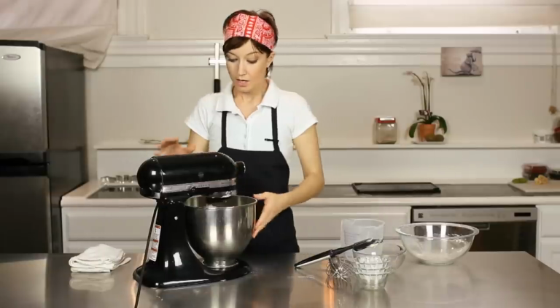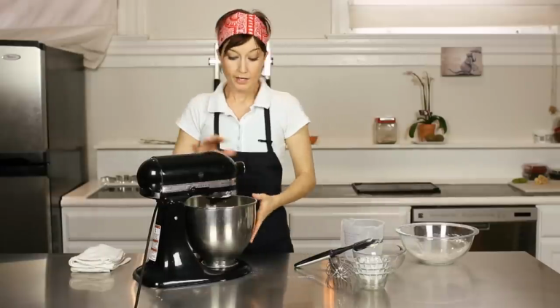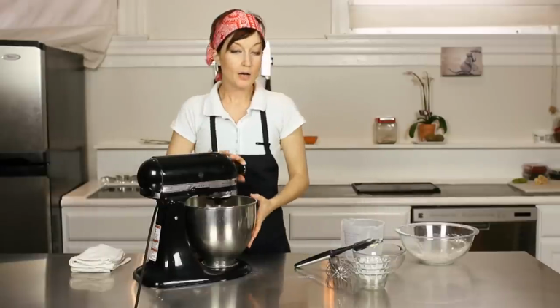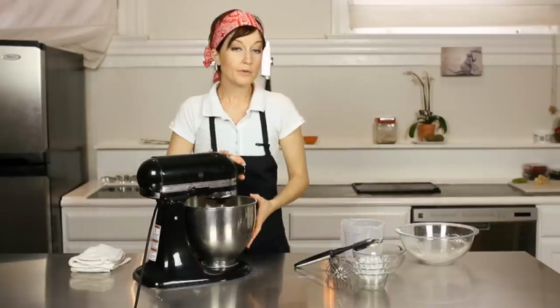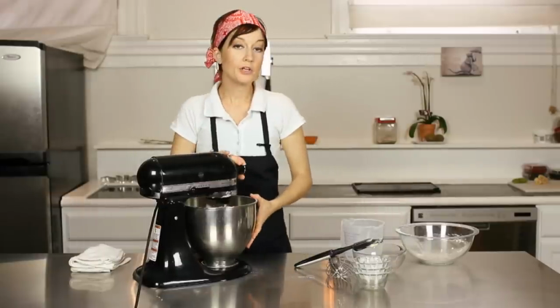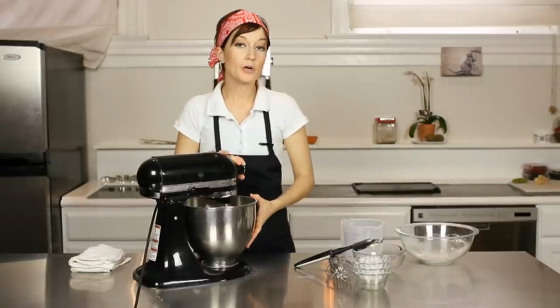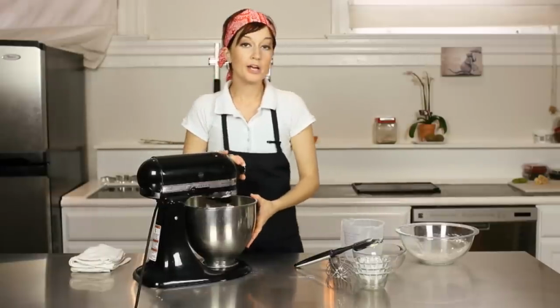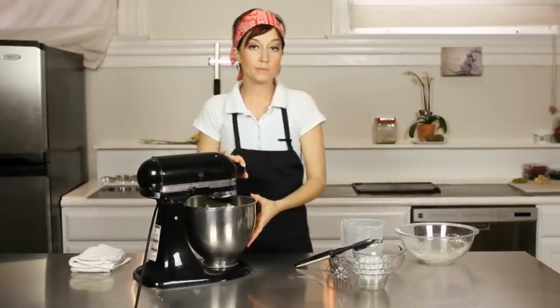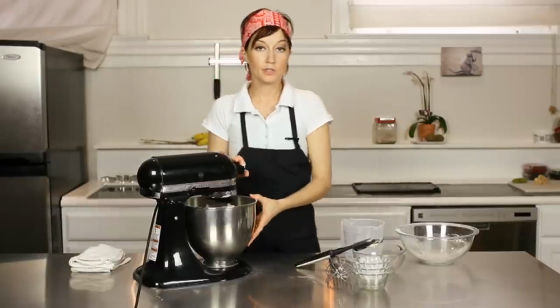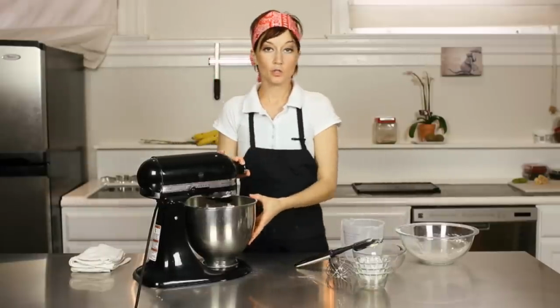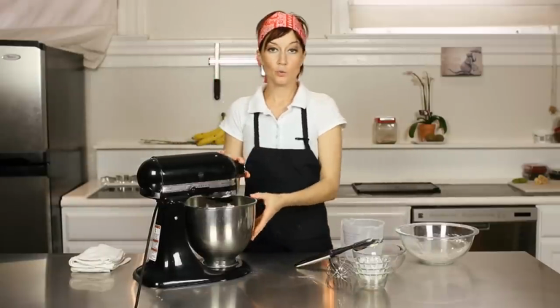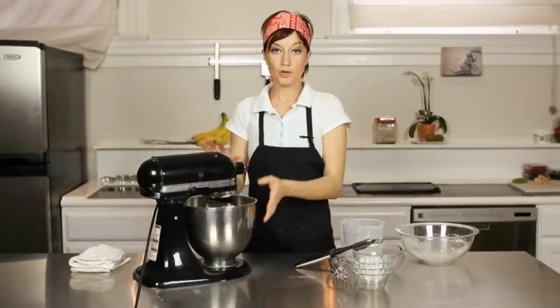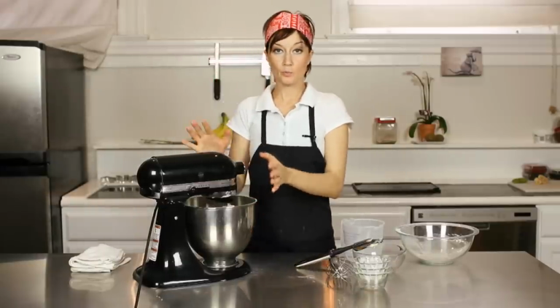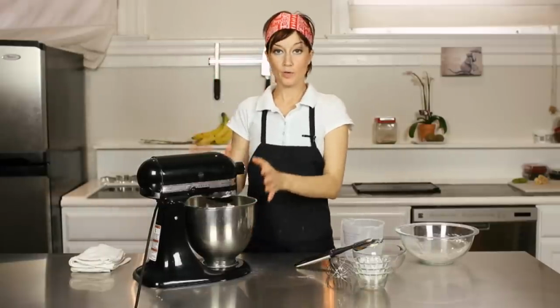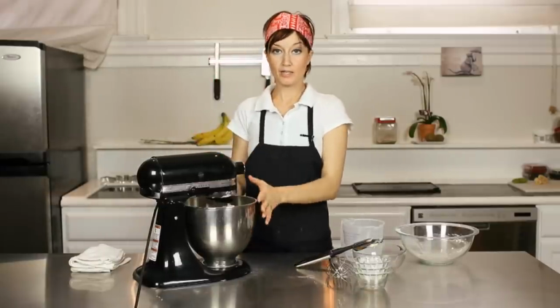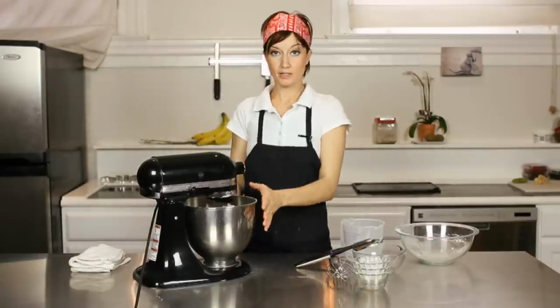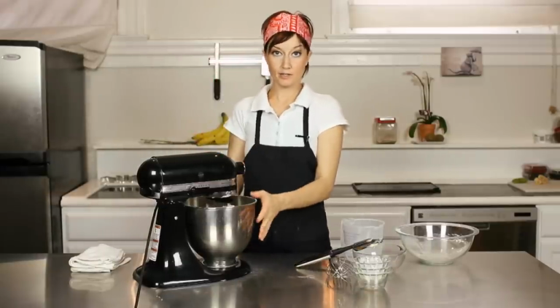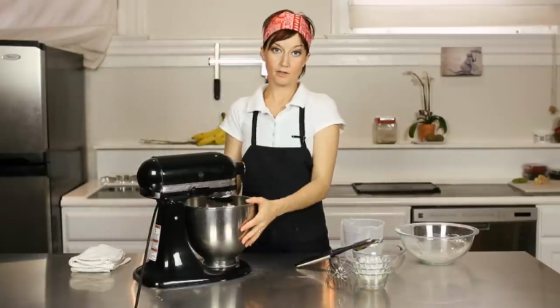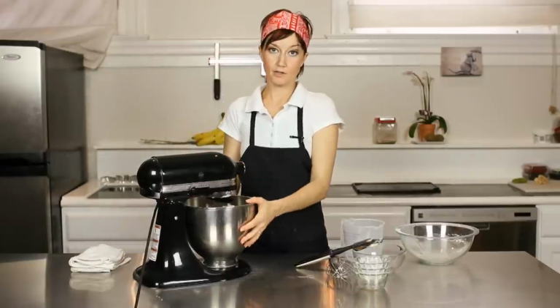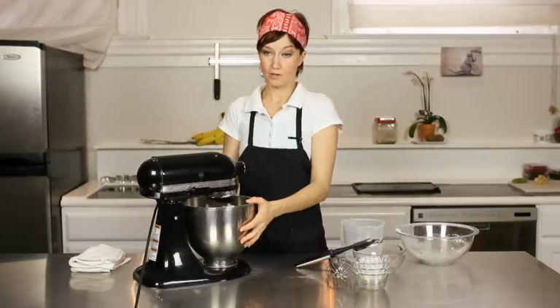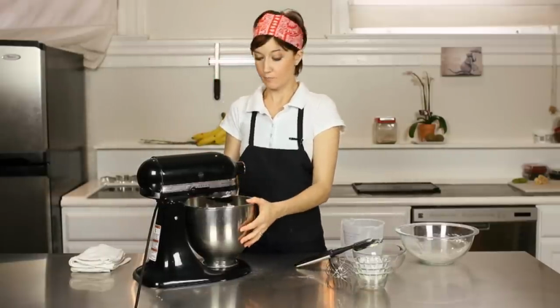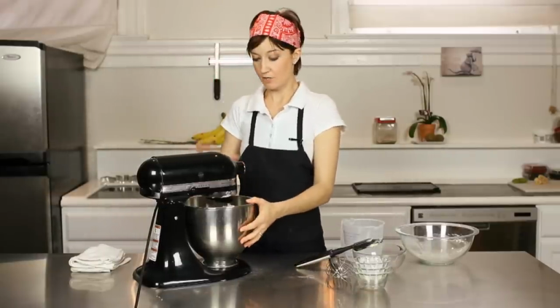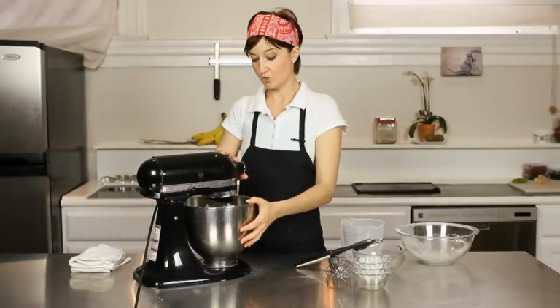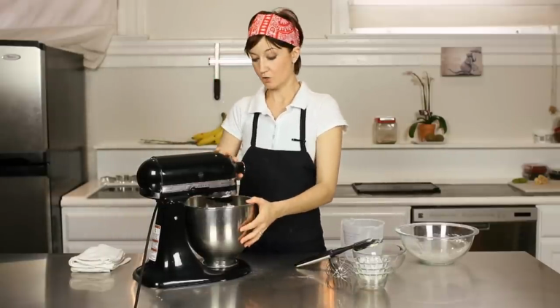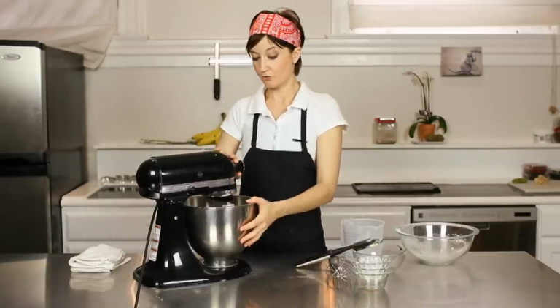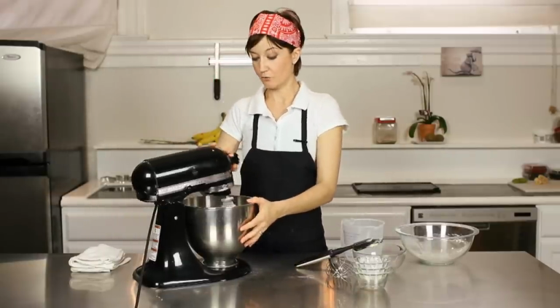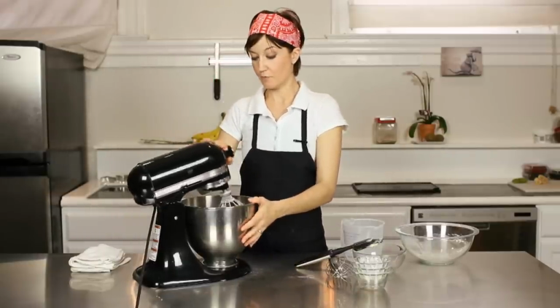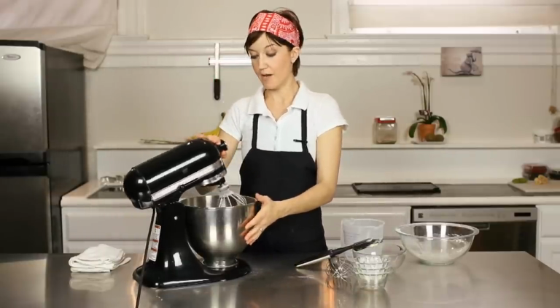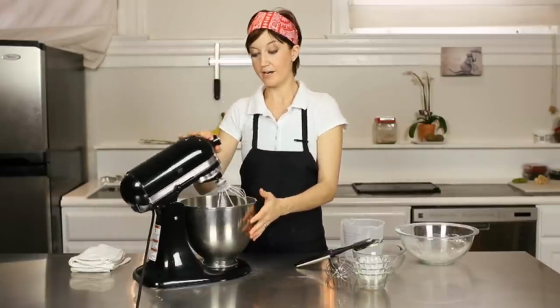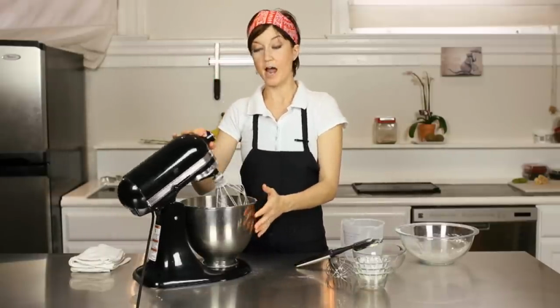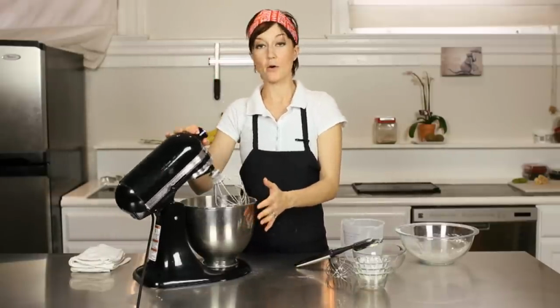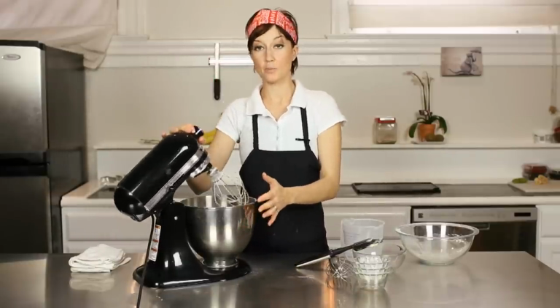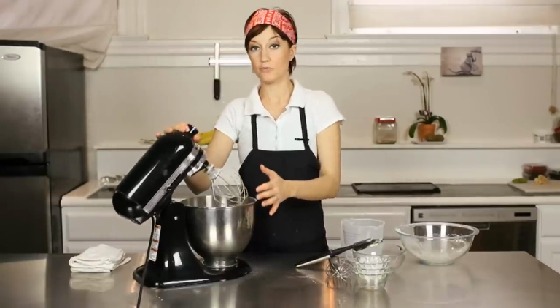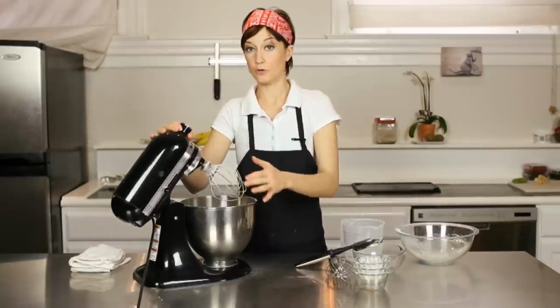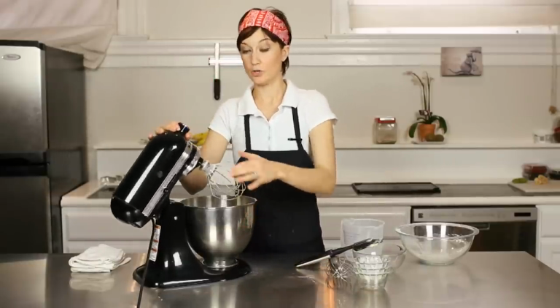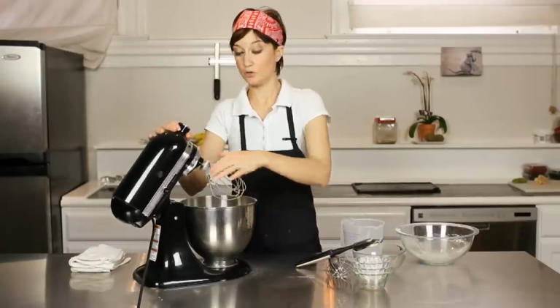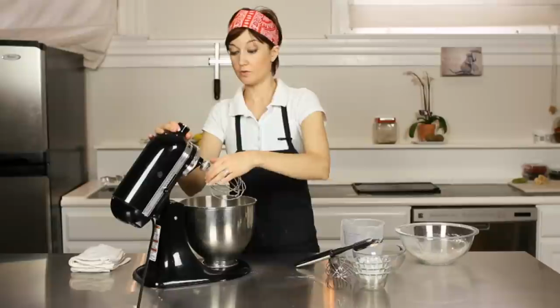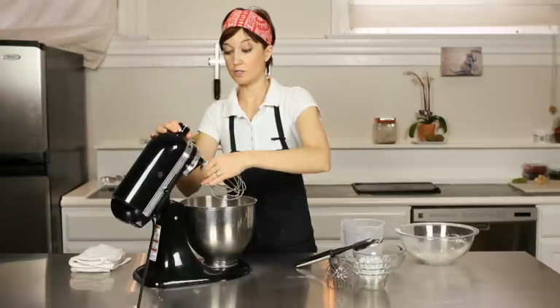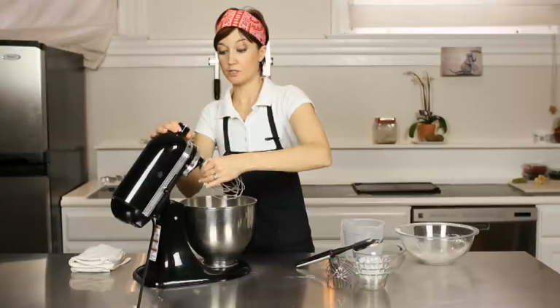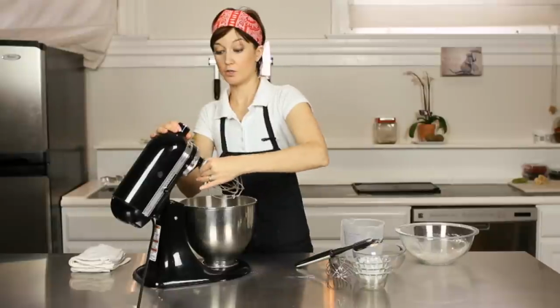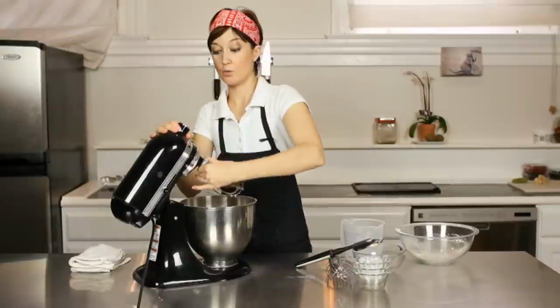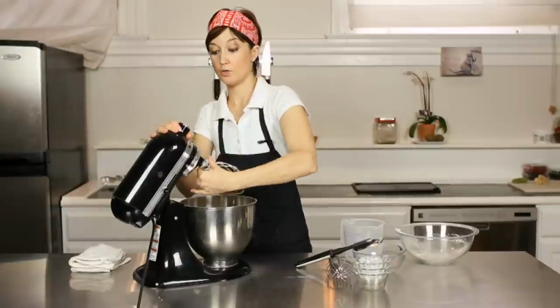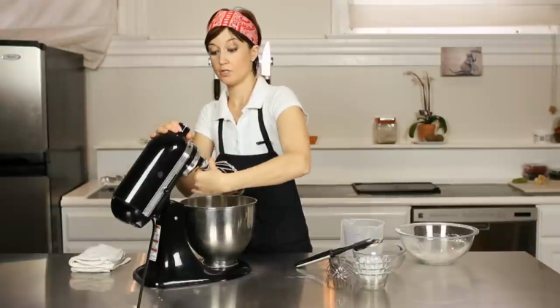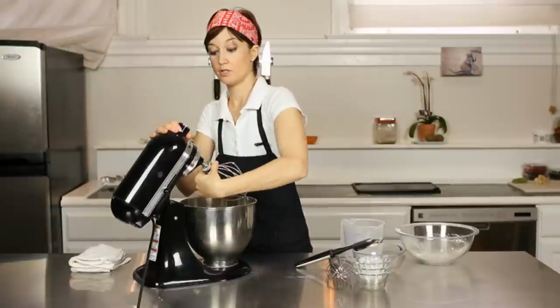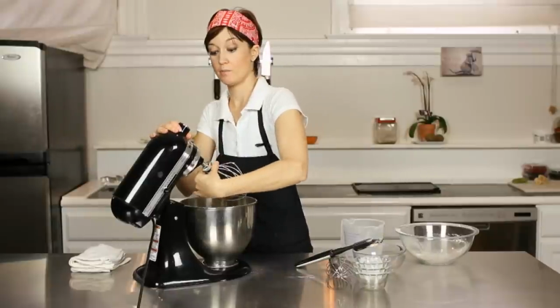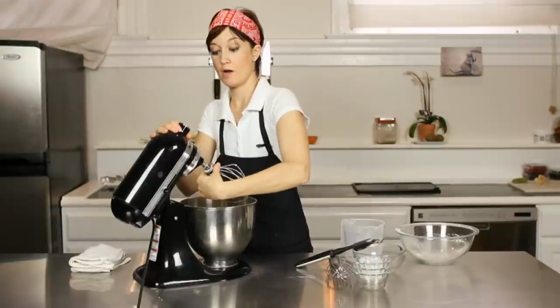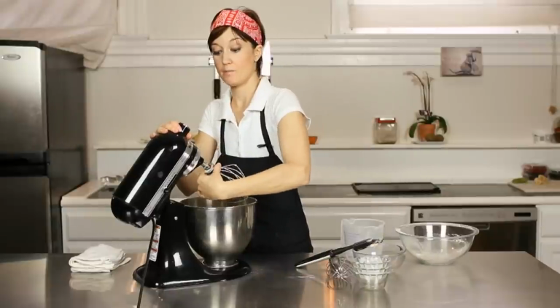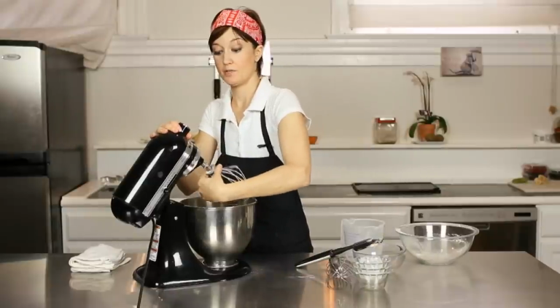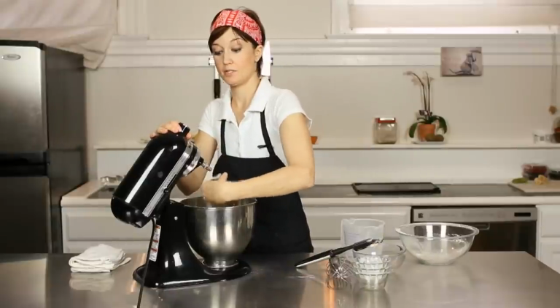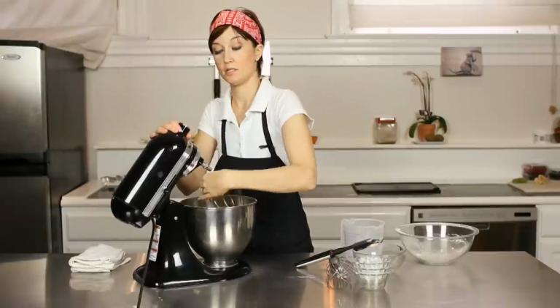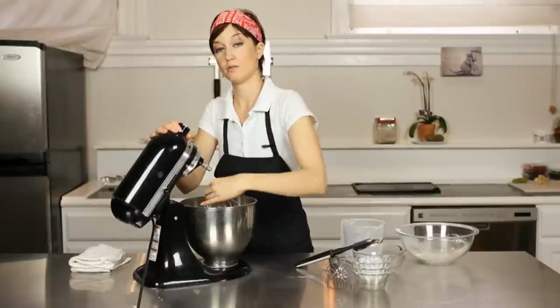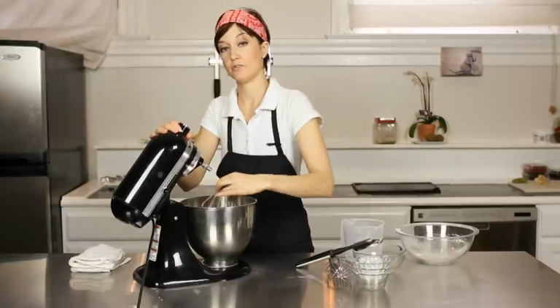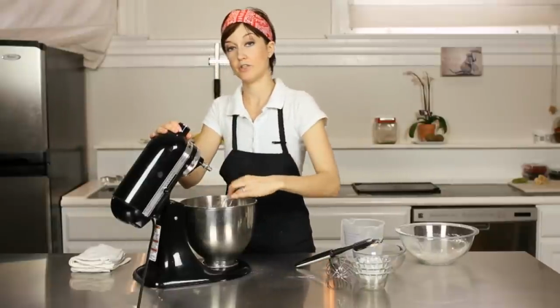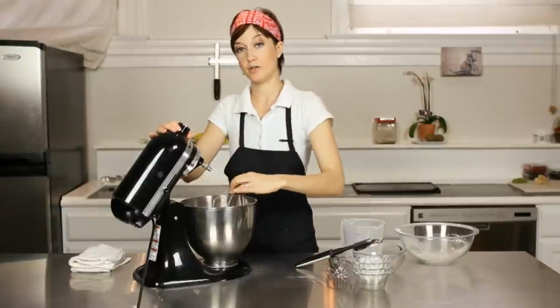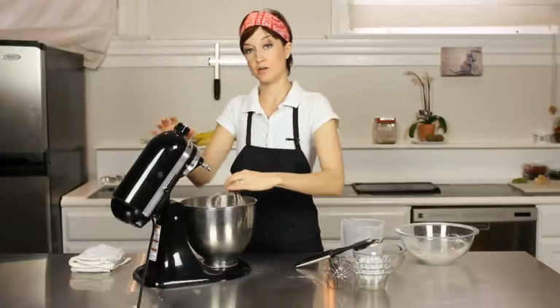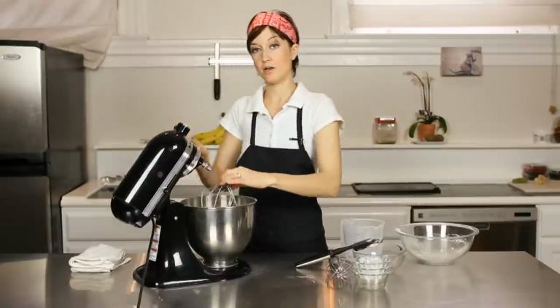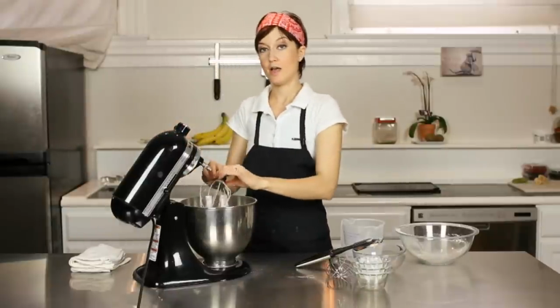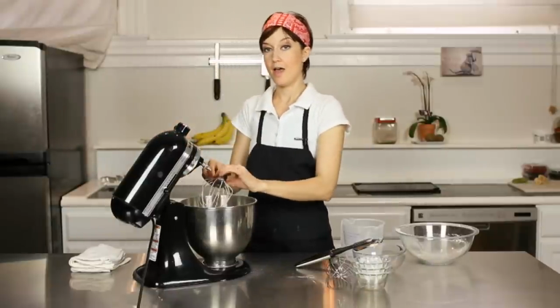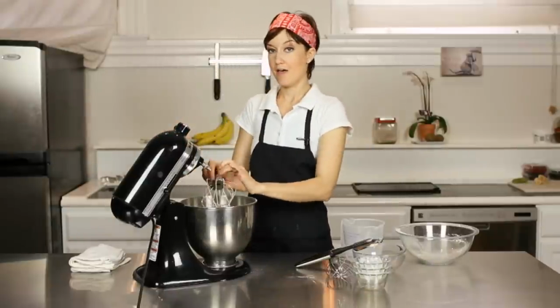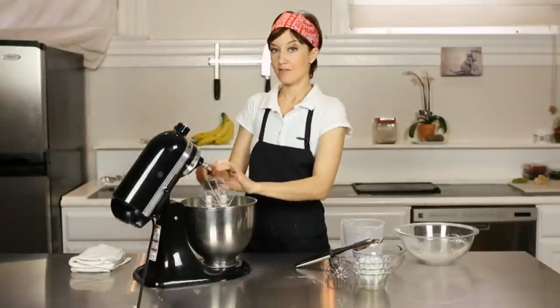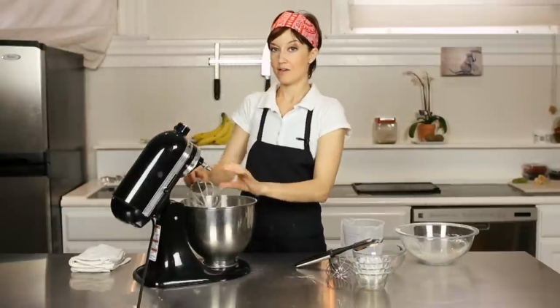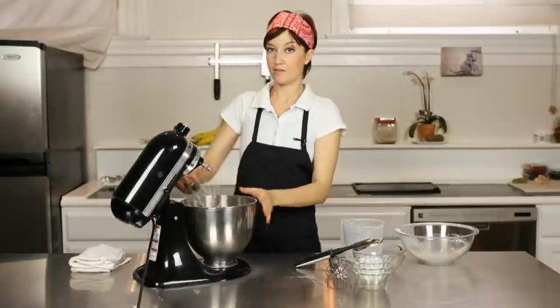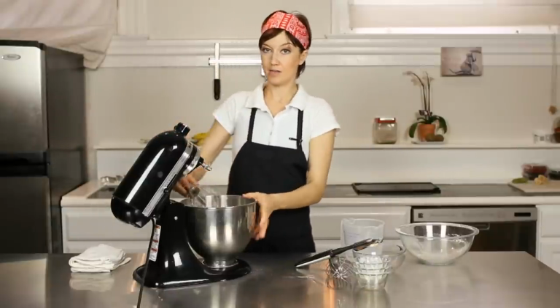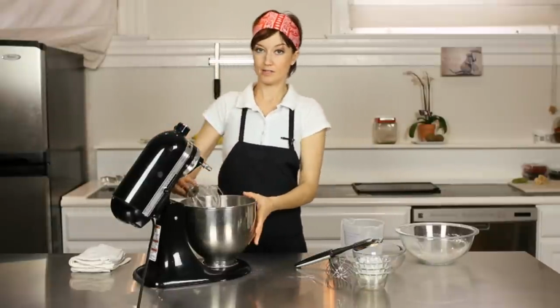Now with crepes, you want to rest the mixture for about an hour before you use it. So we're just going to pop this into the refrigerator and let it rest.